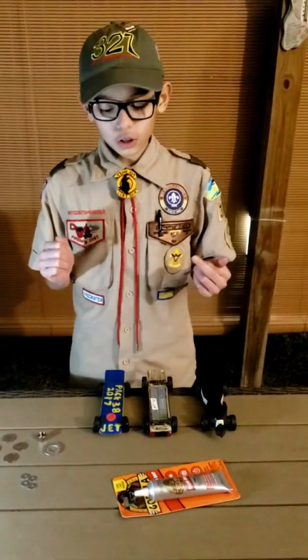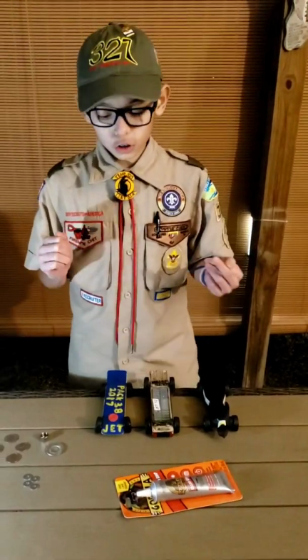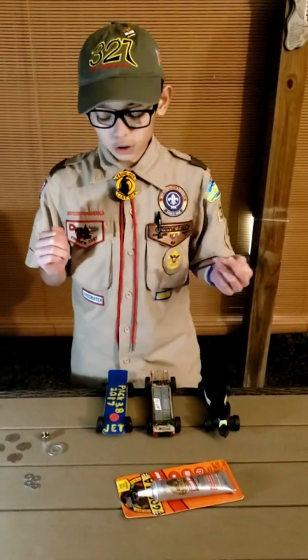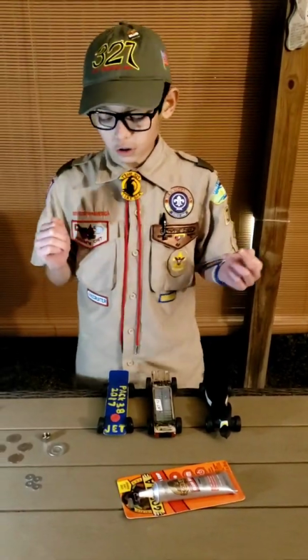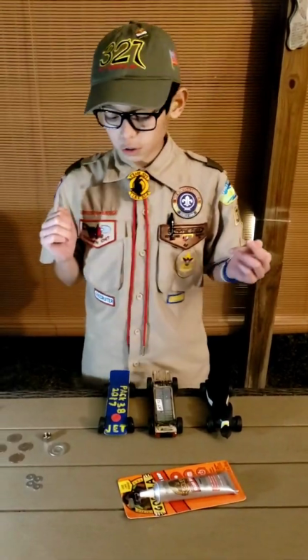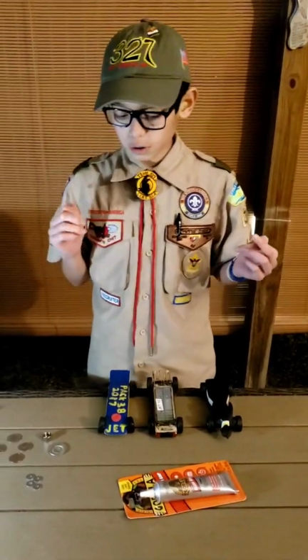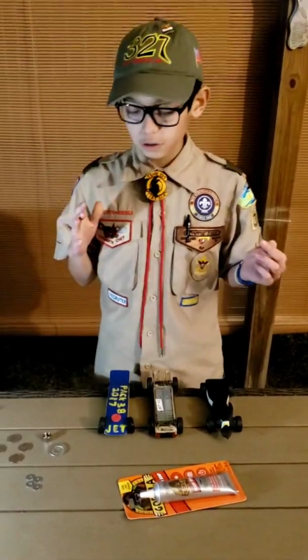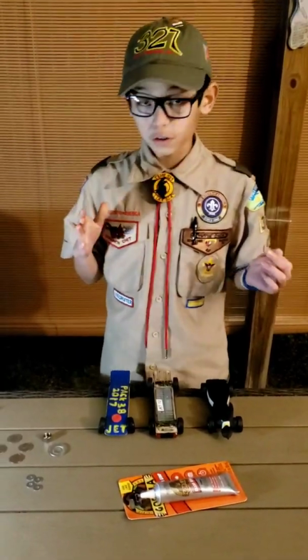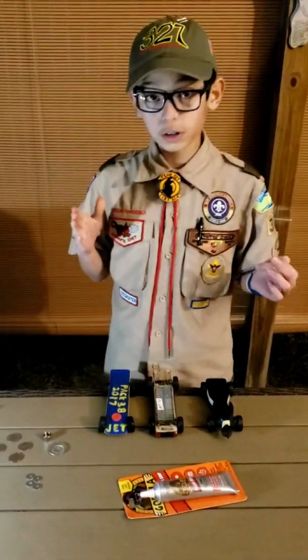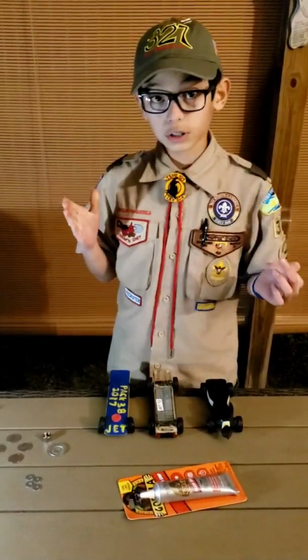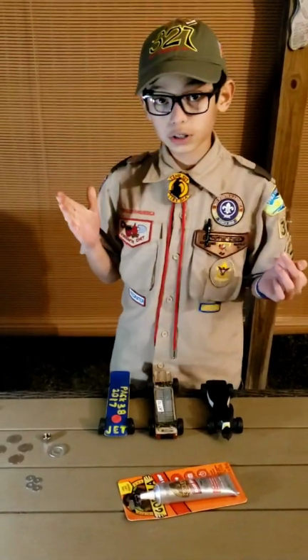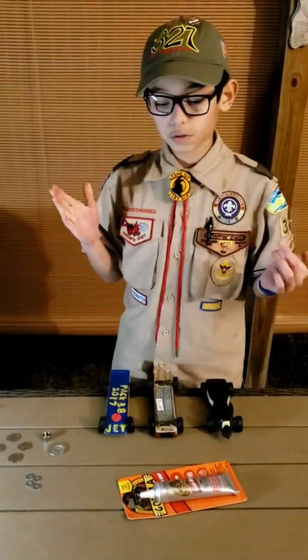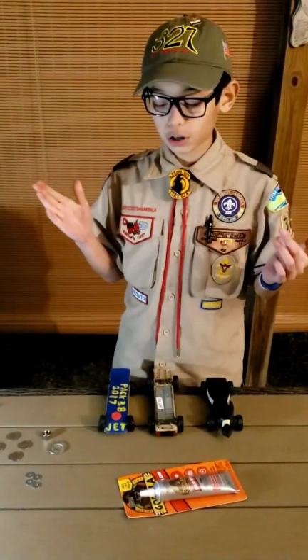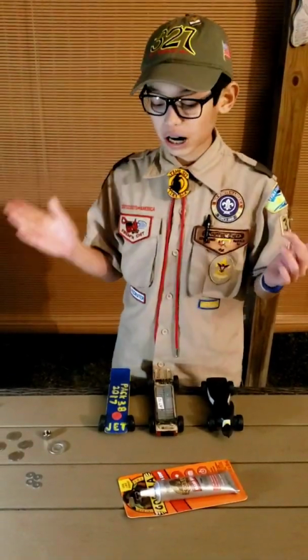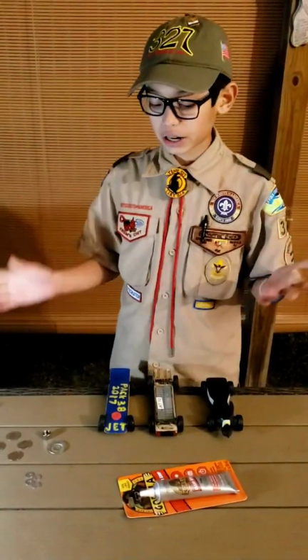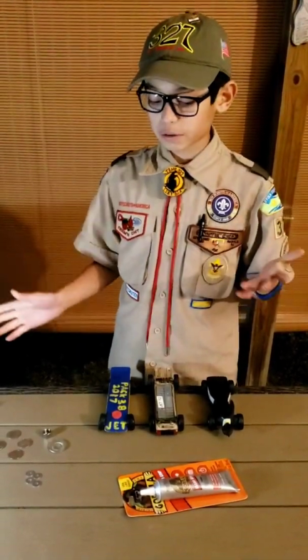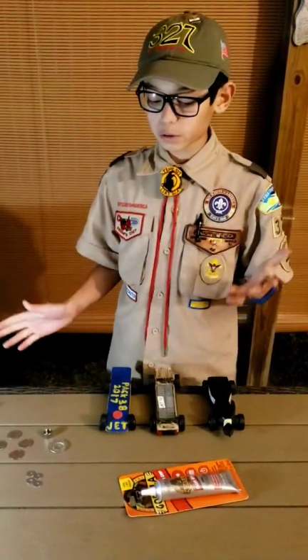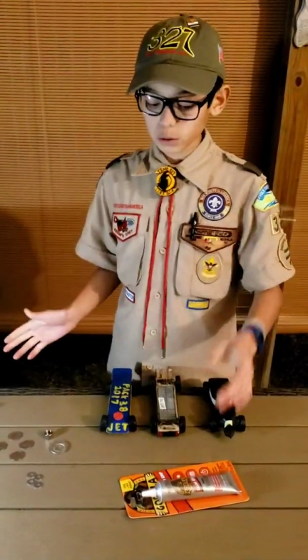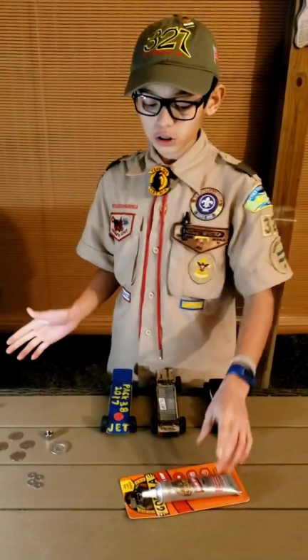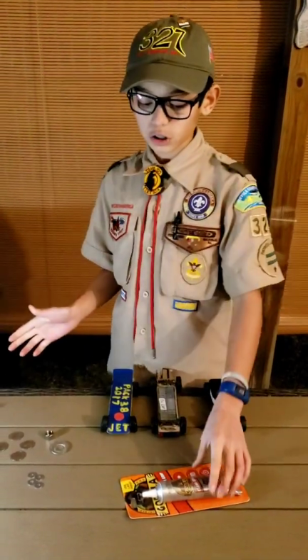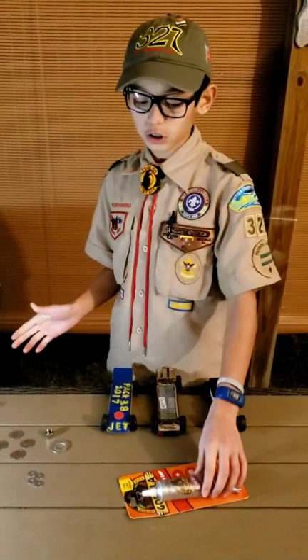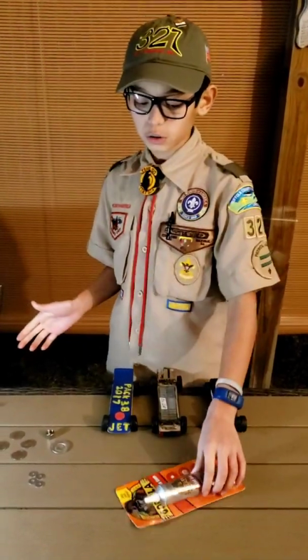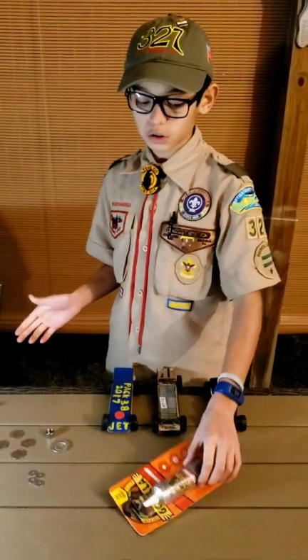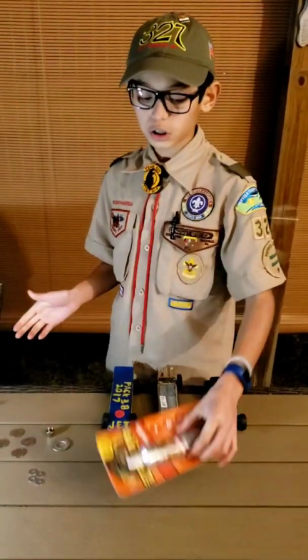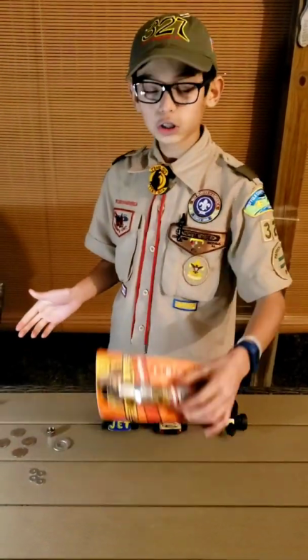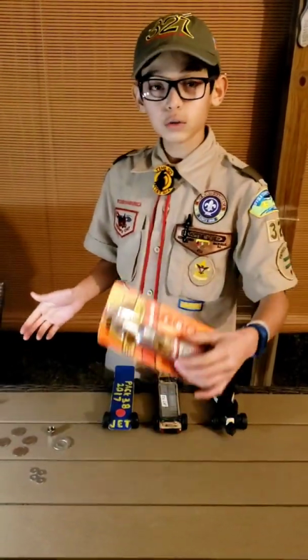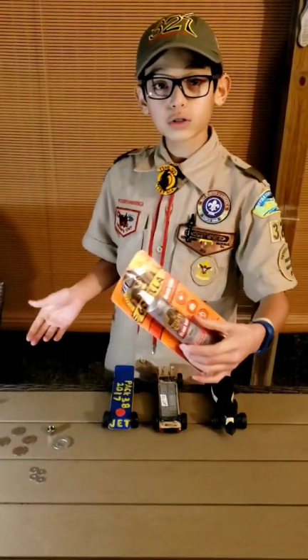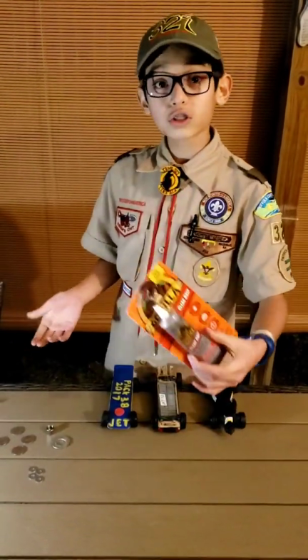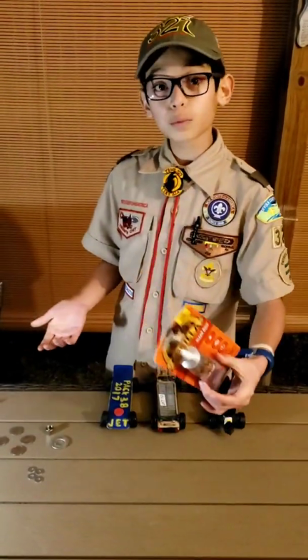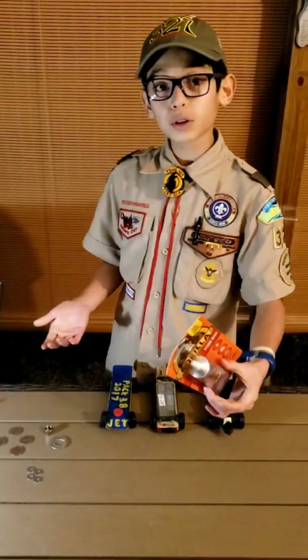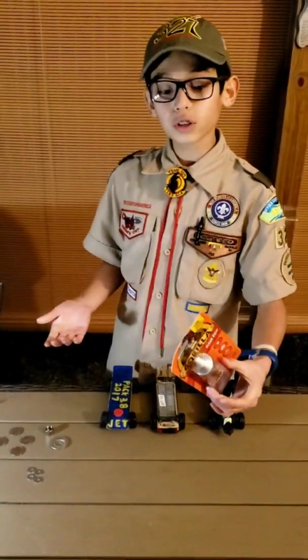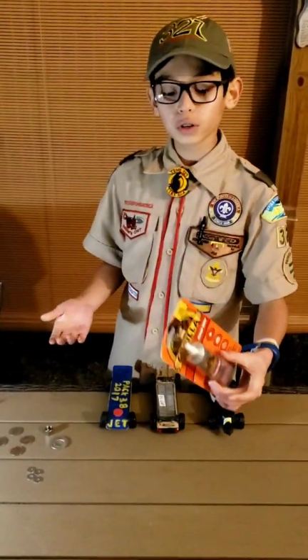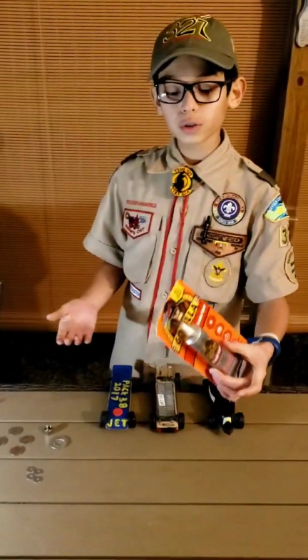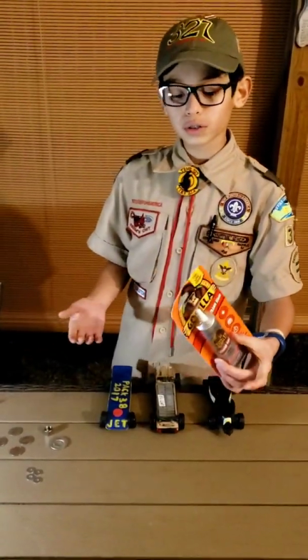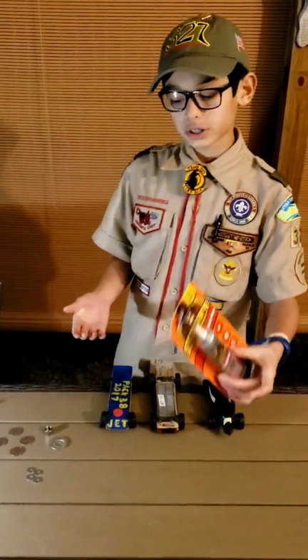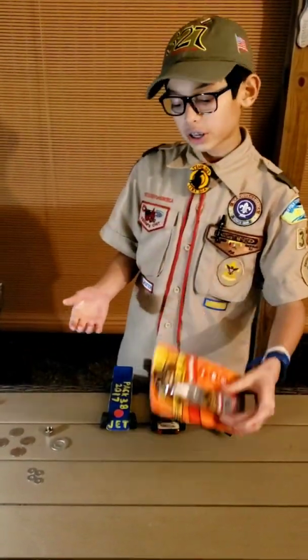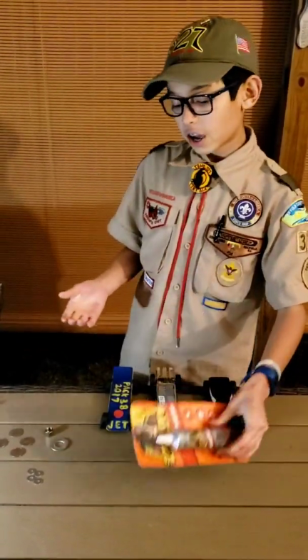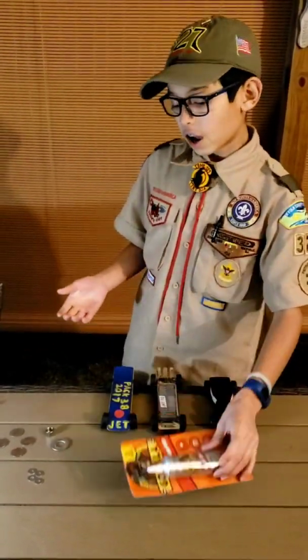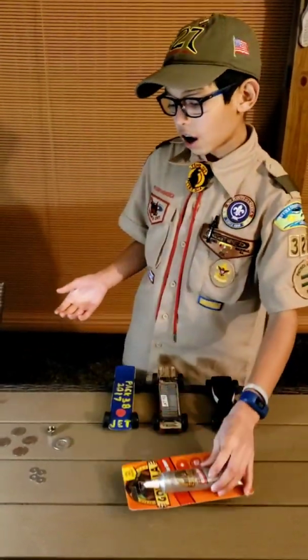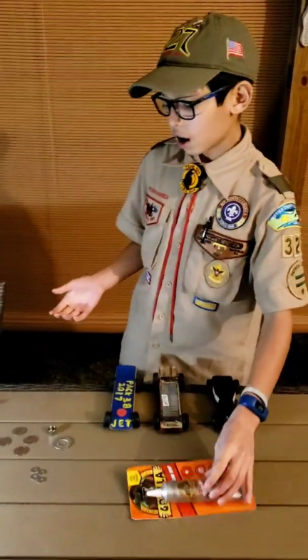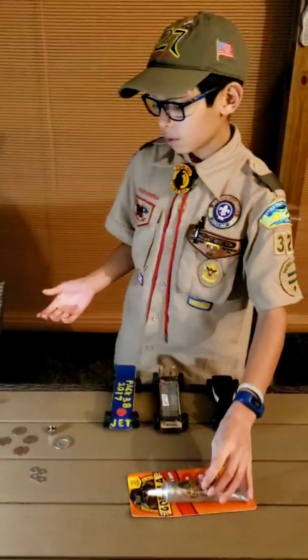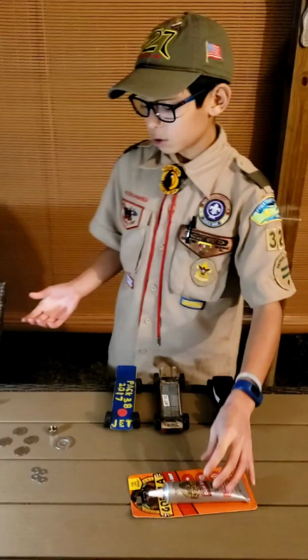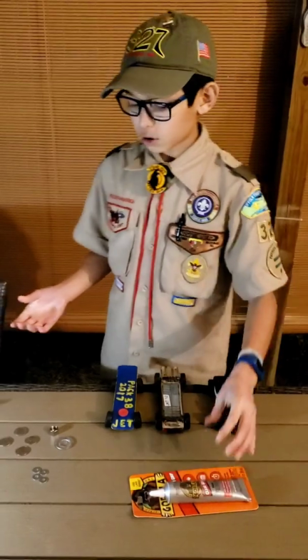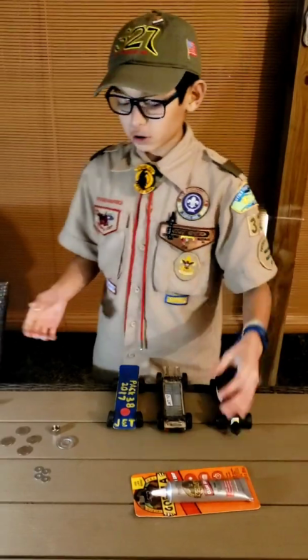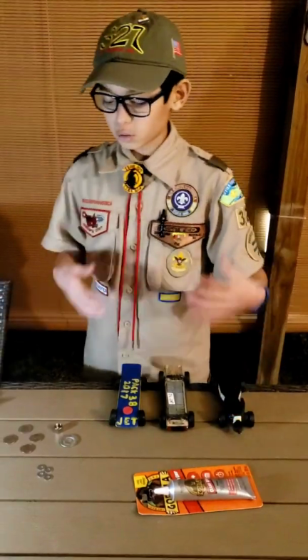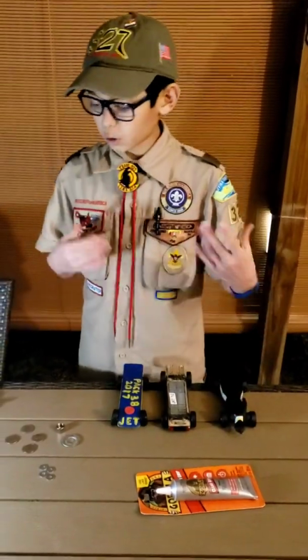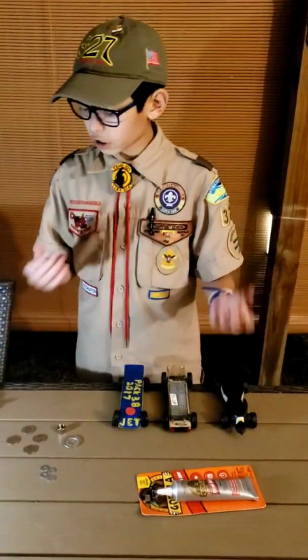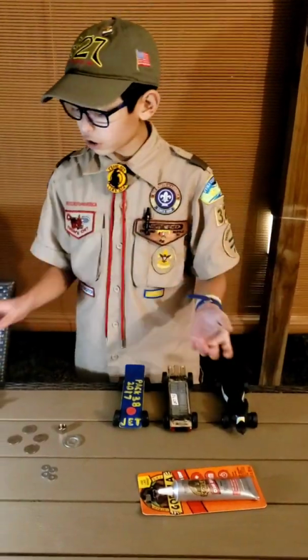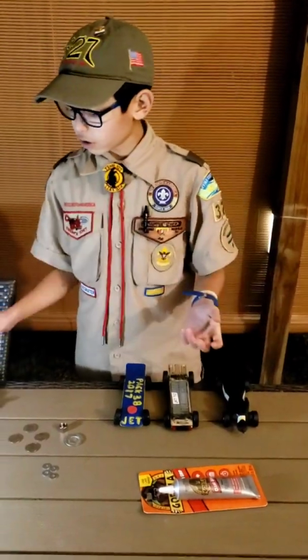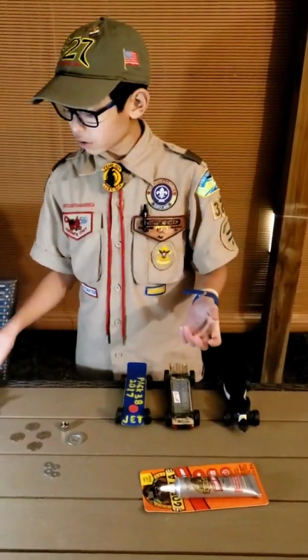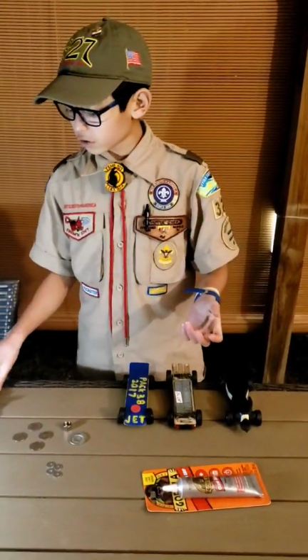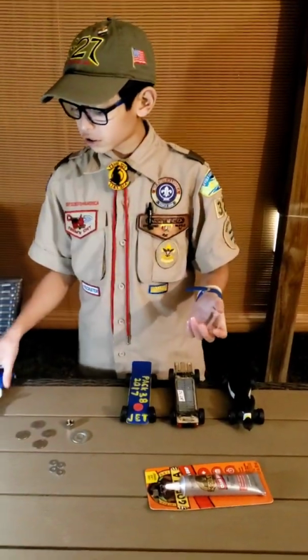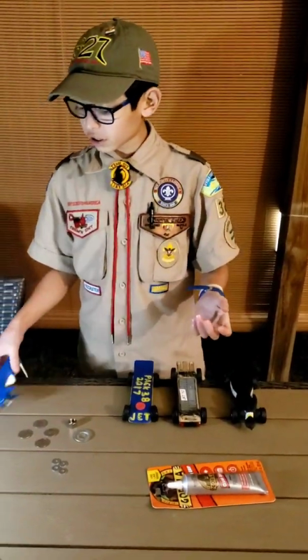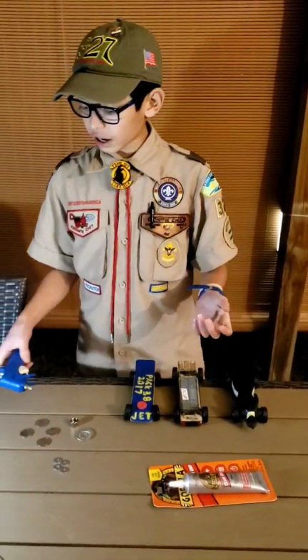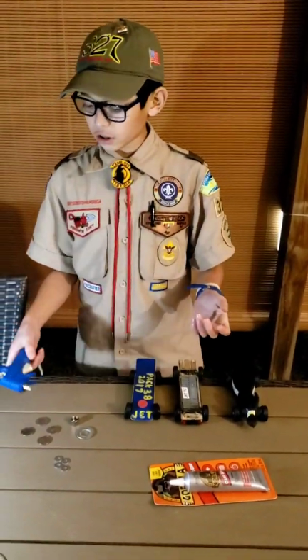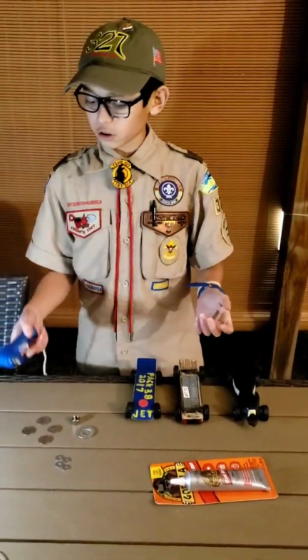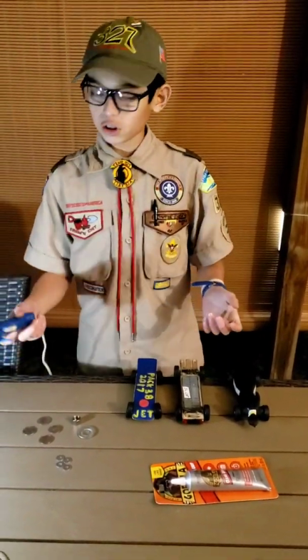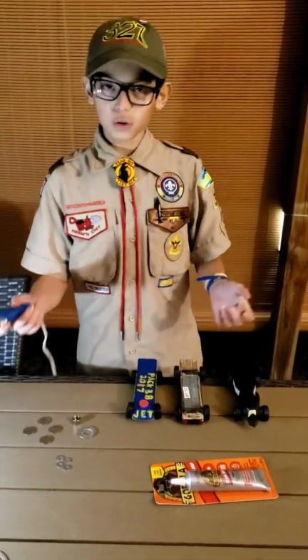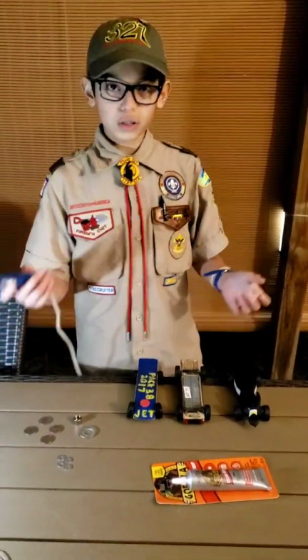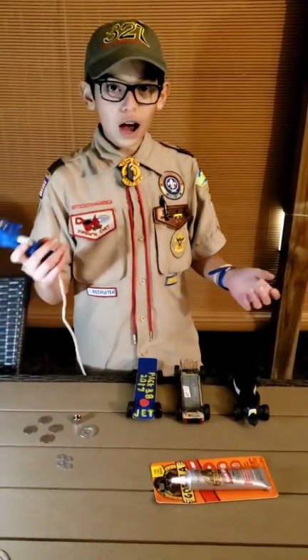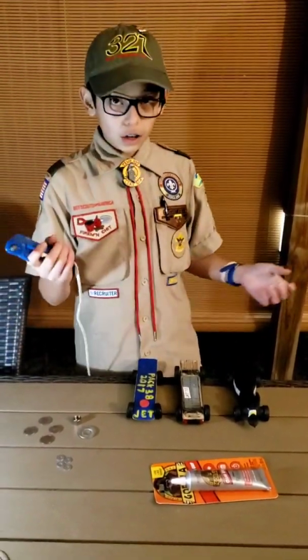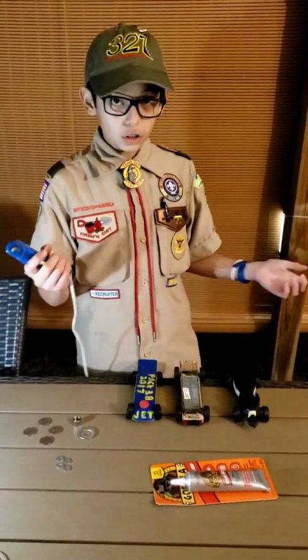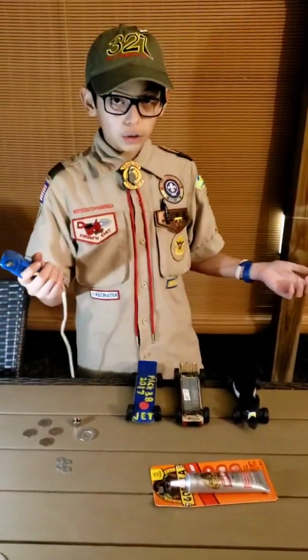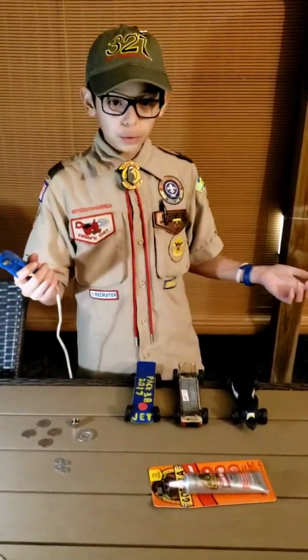There's also a different variety of glues you can use. You can use super glues, you can use wood glues, and you can use hot glue.